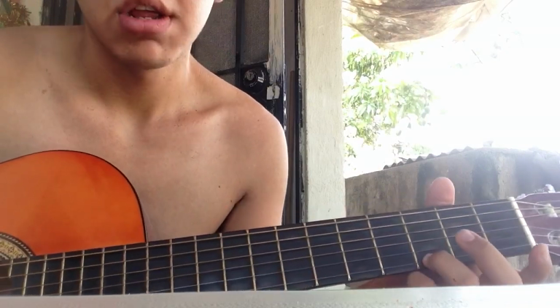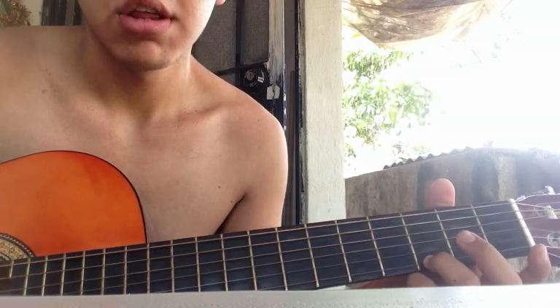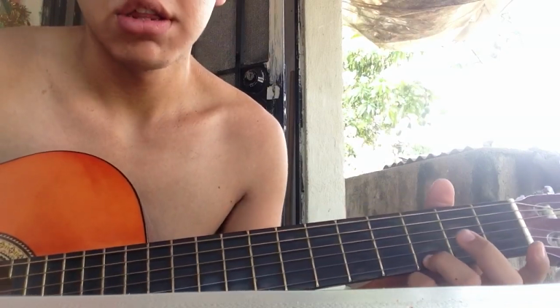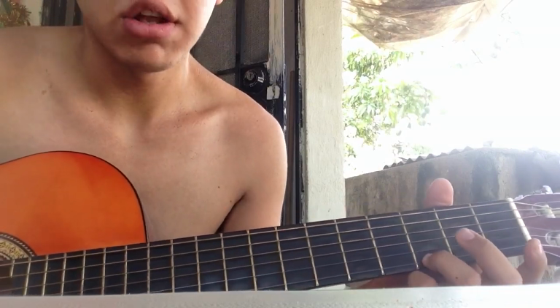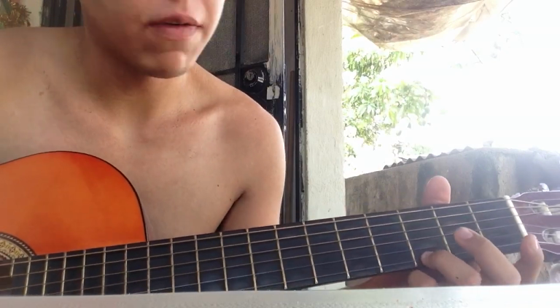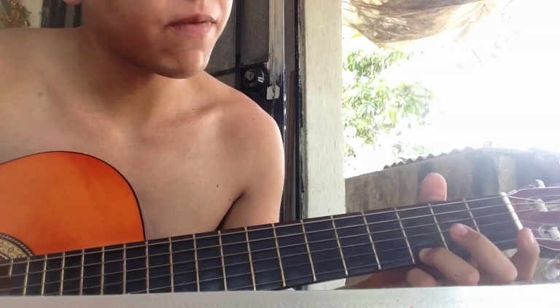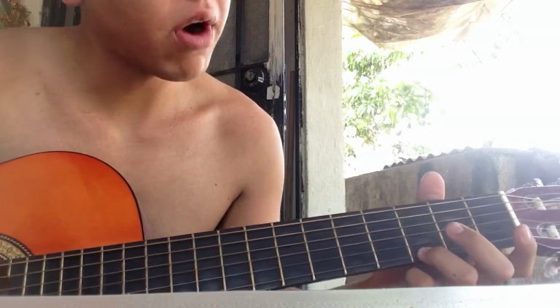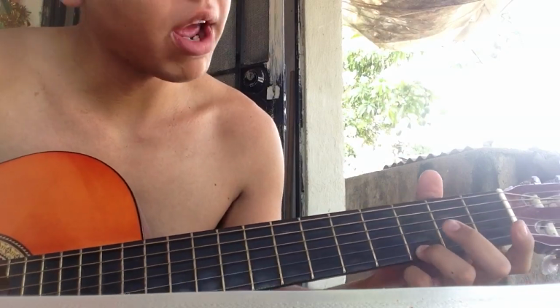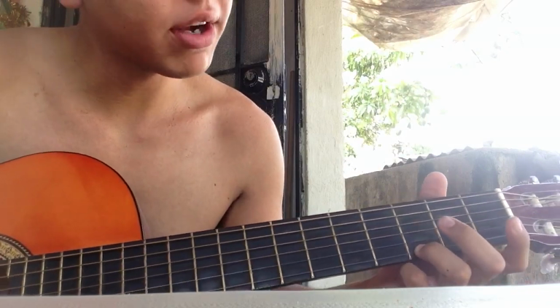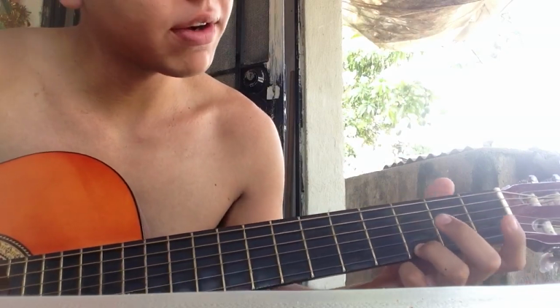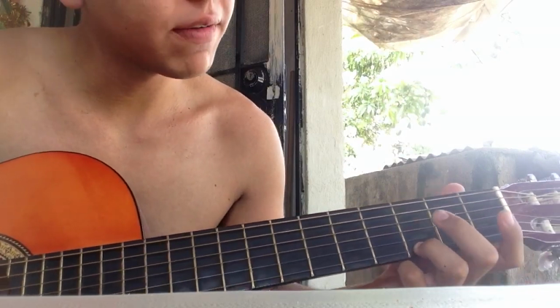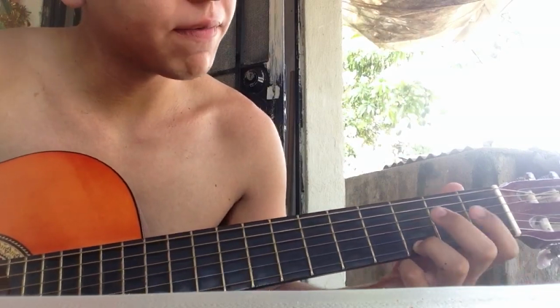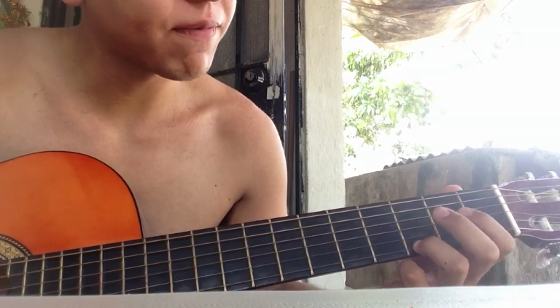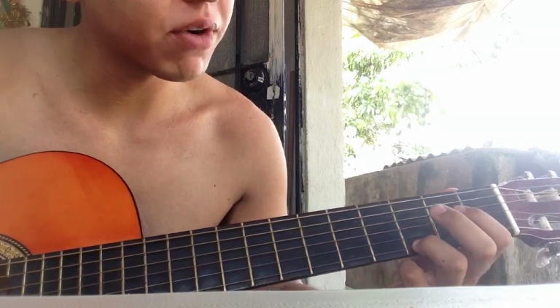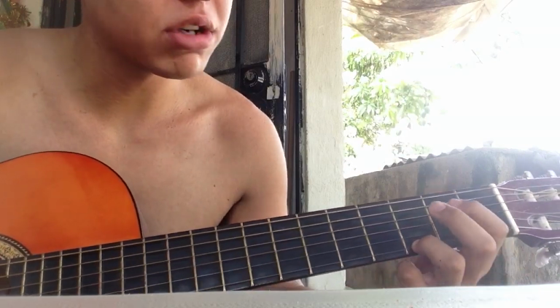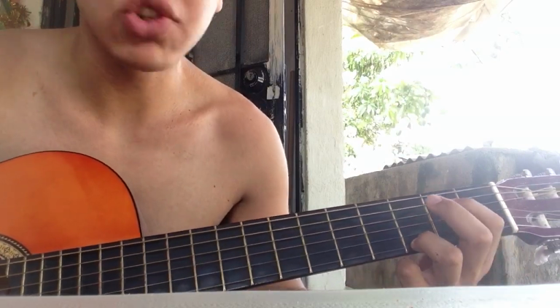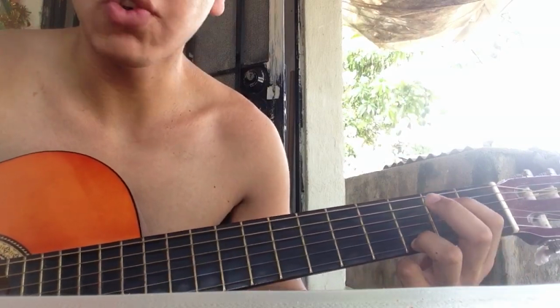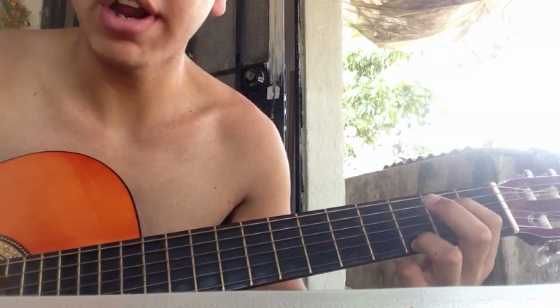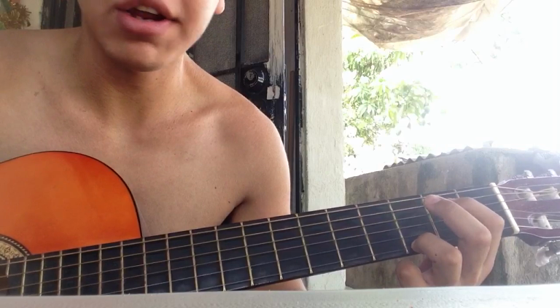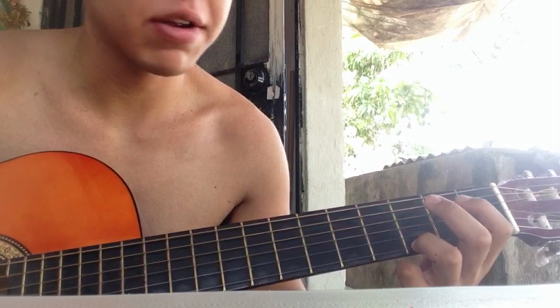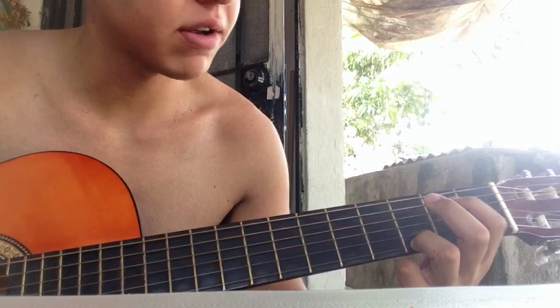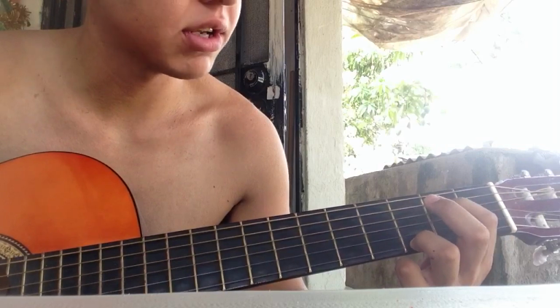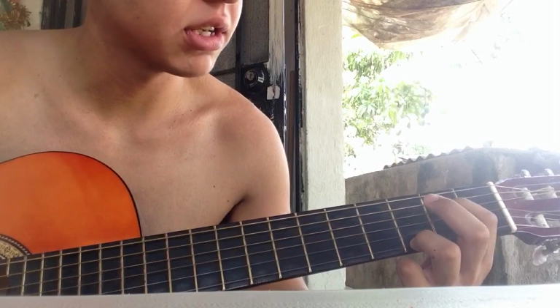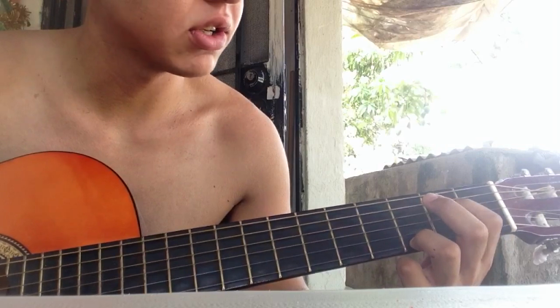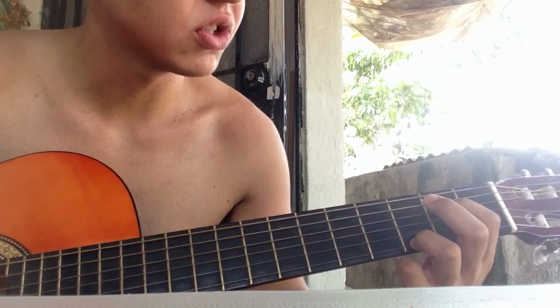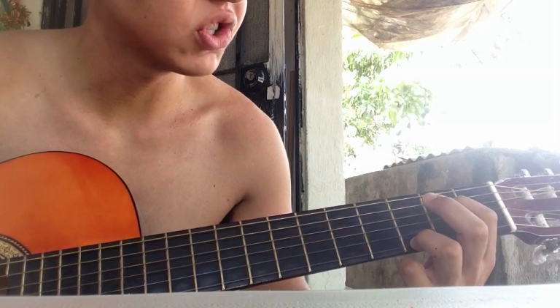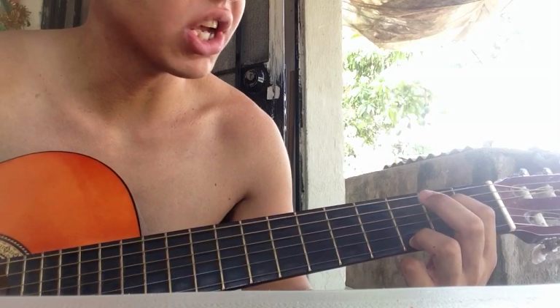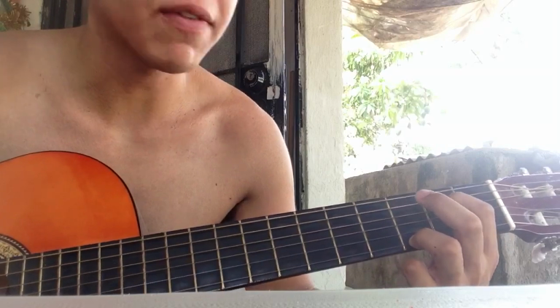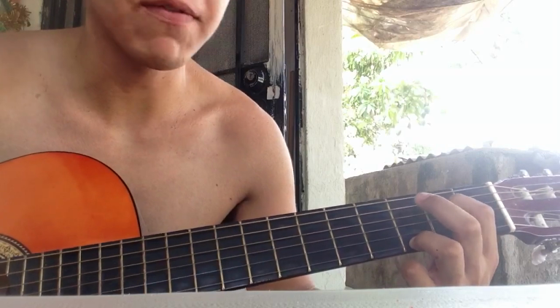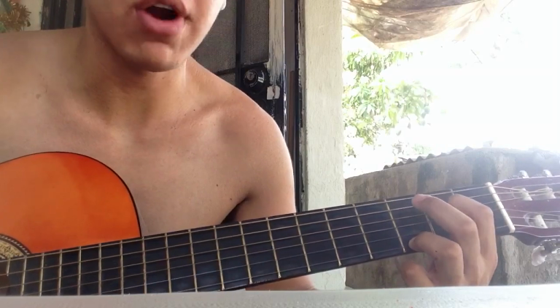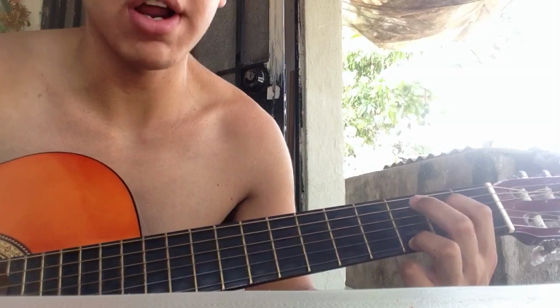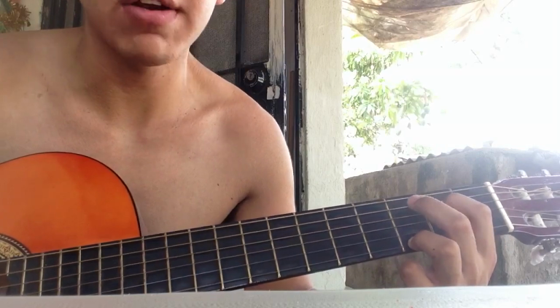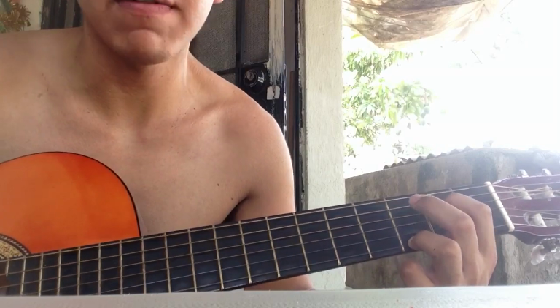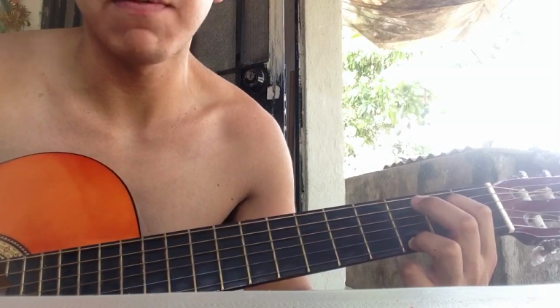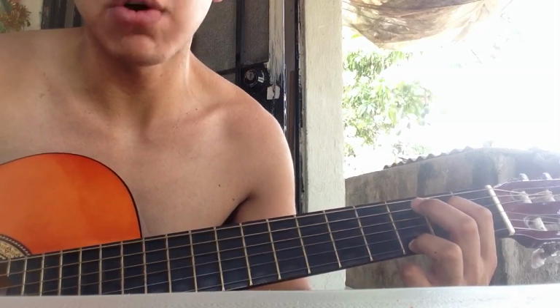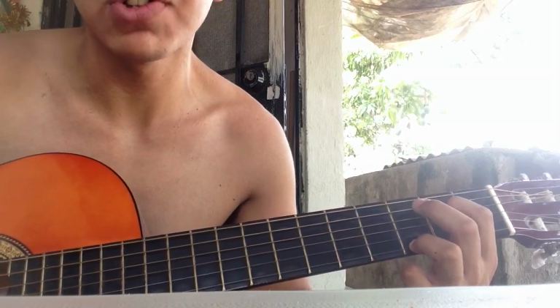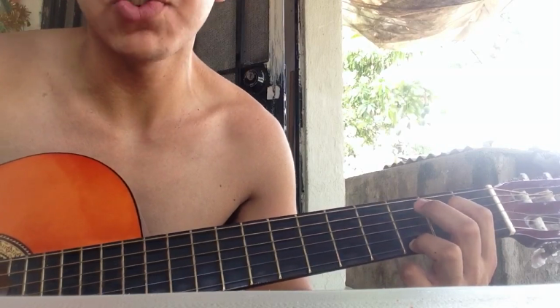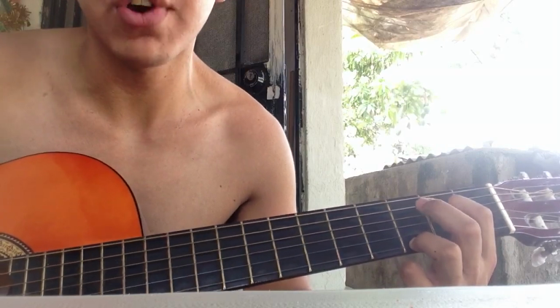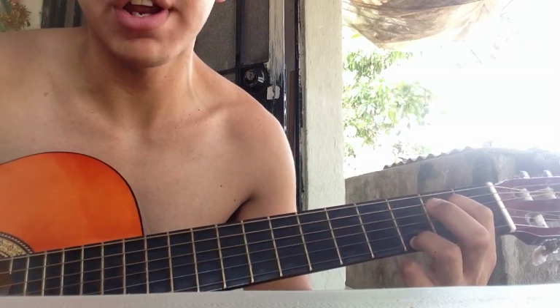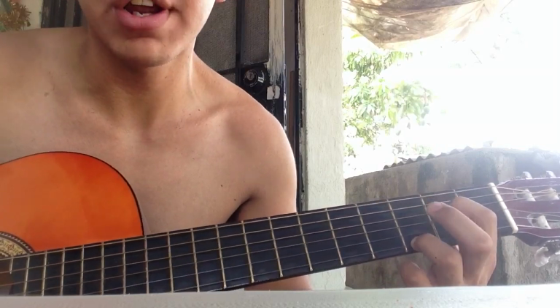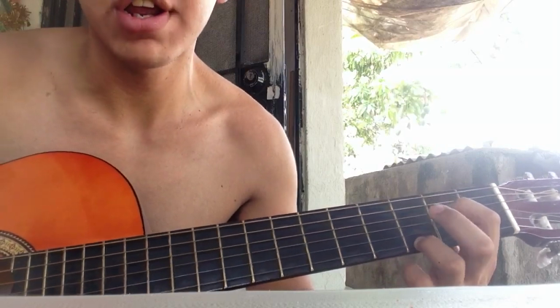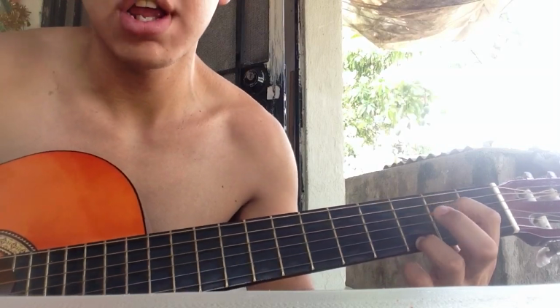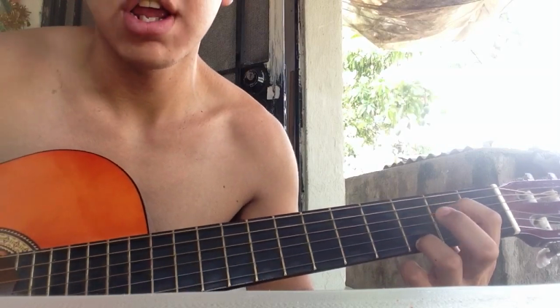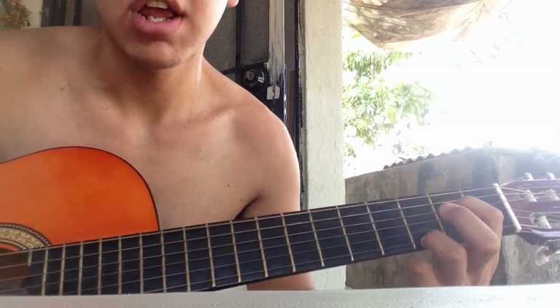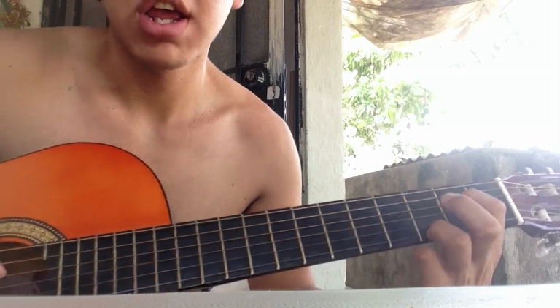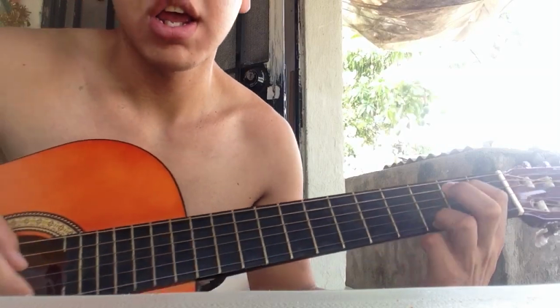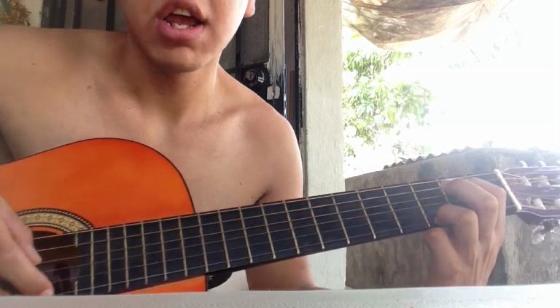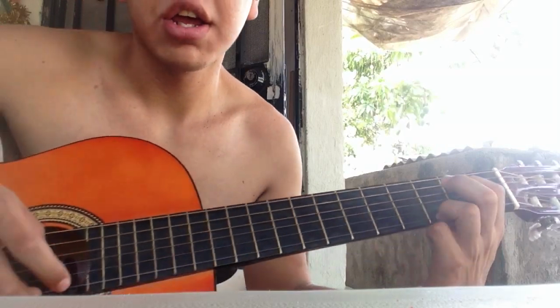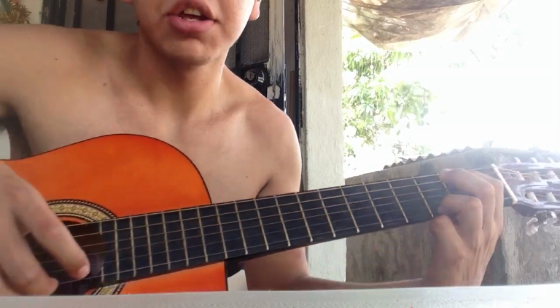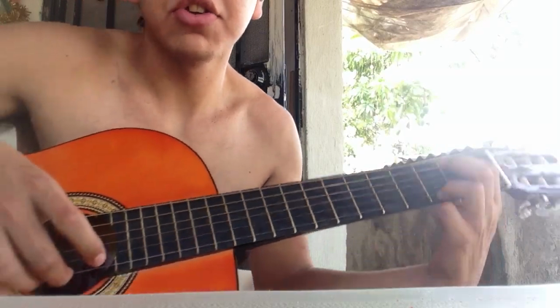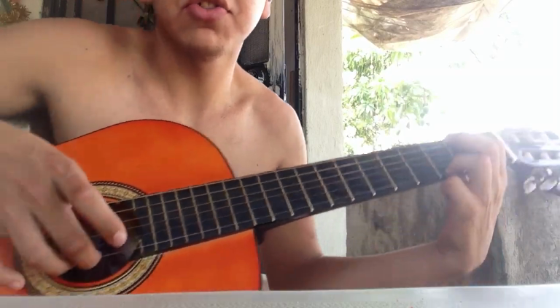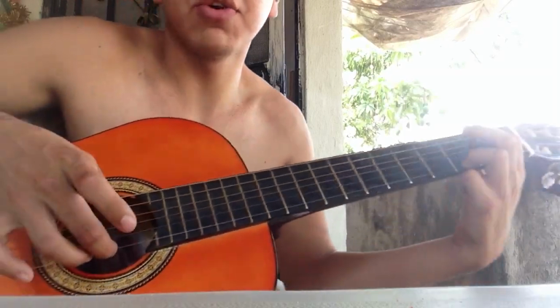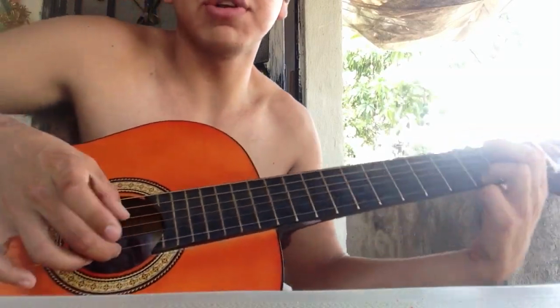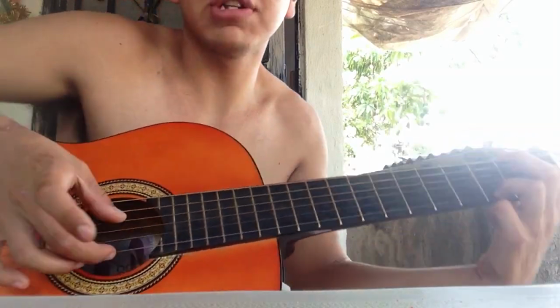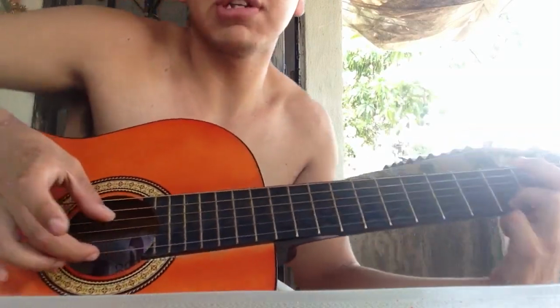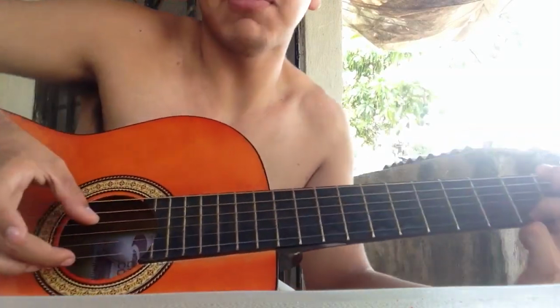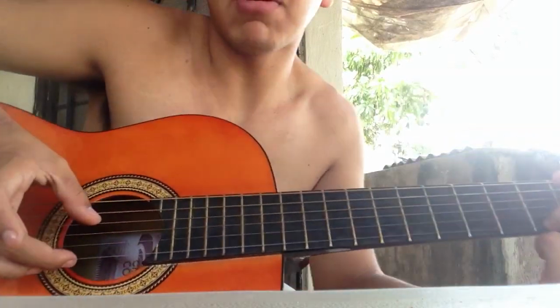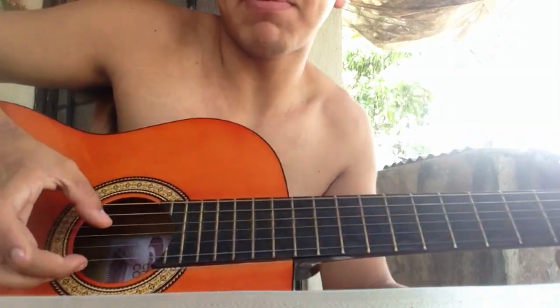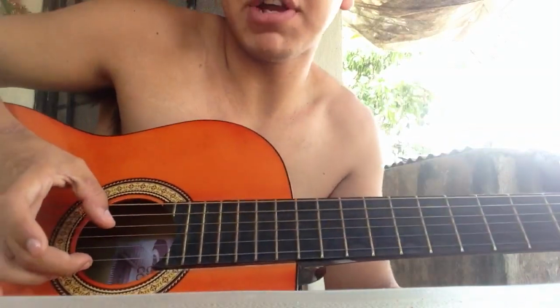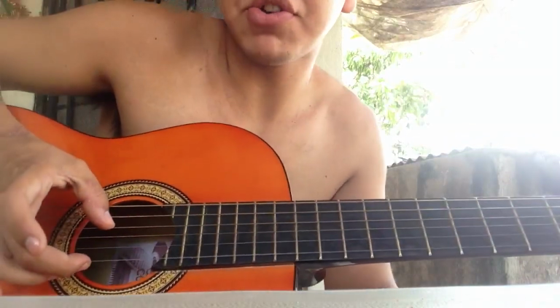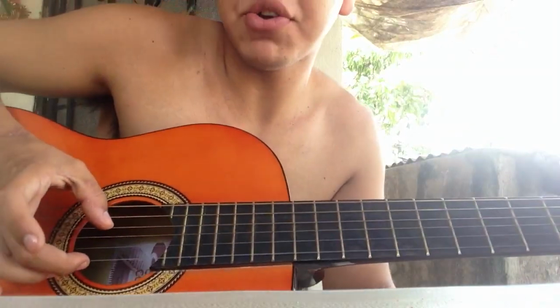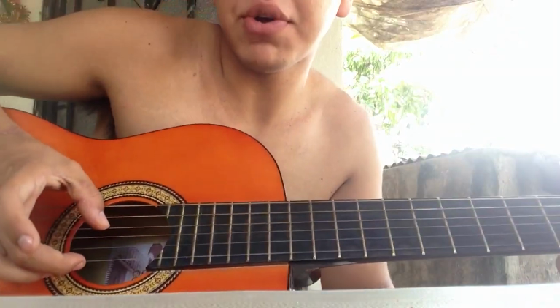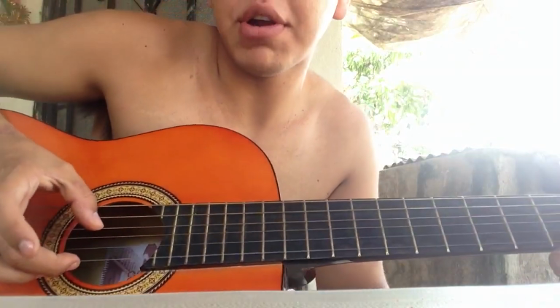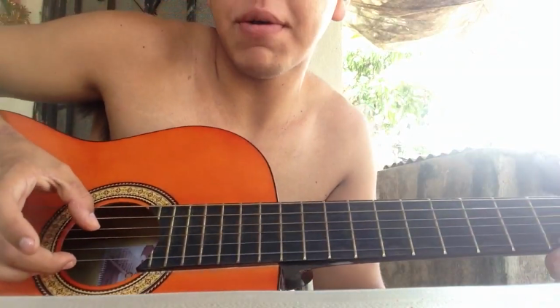Third fret, first string, second fret, fourth string. Just go with some arpeggio here.